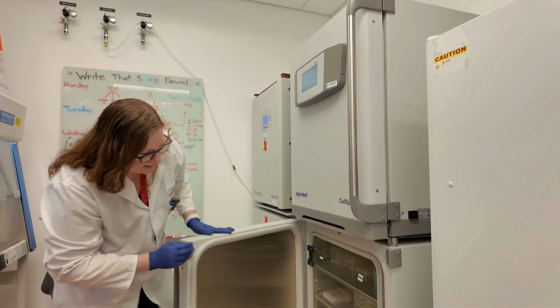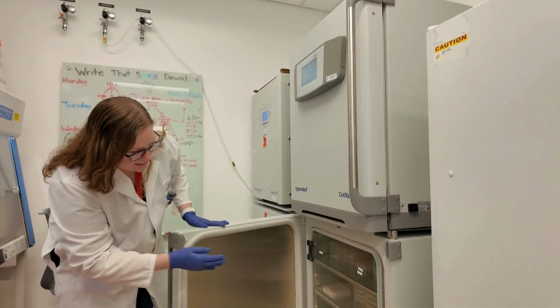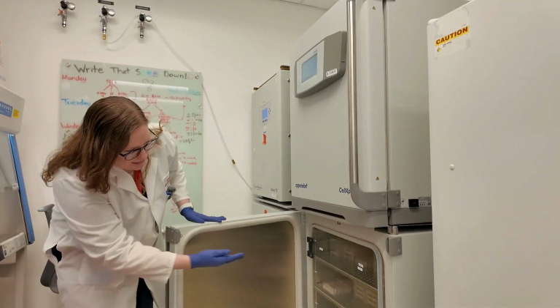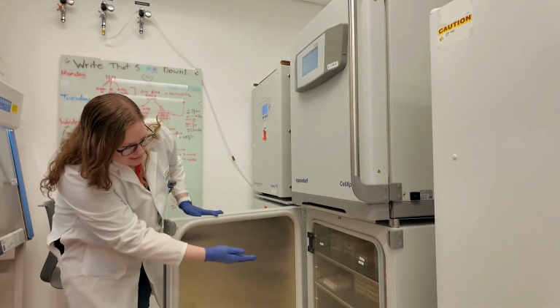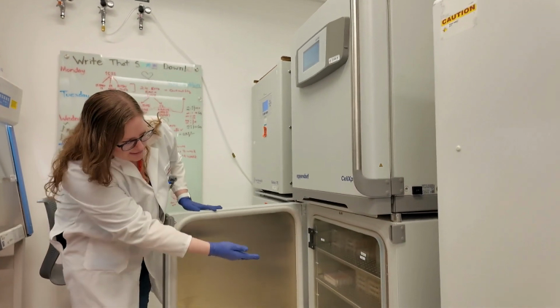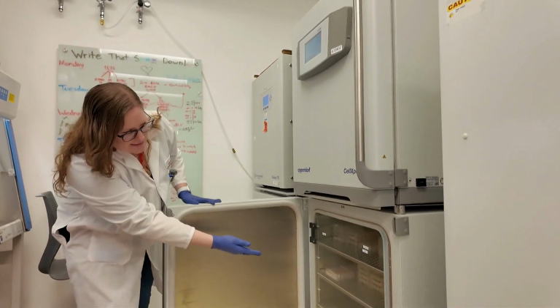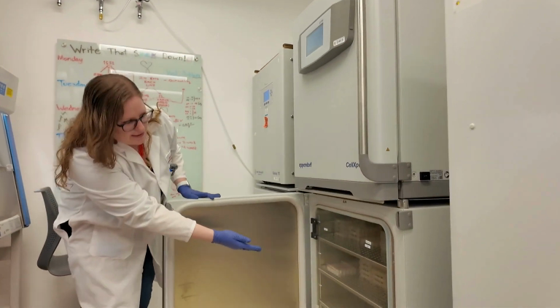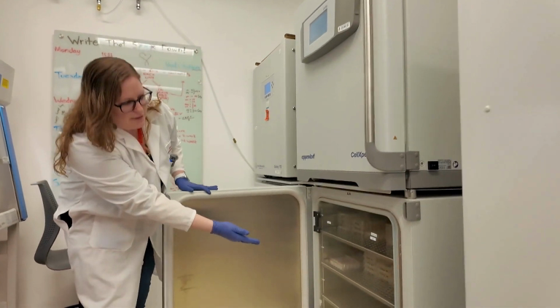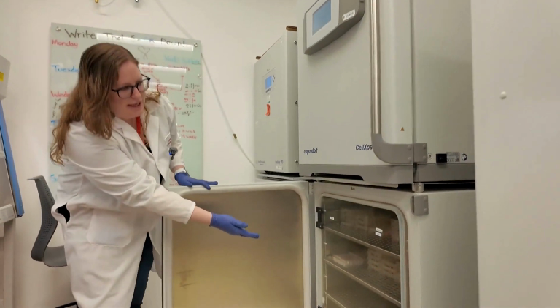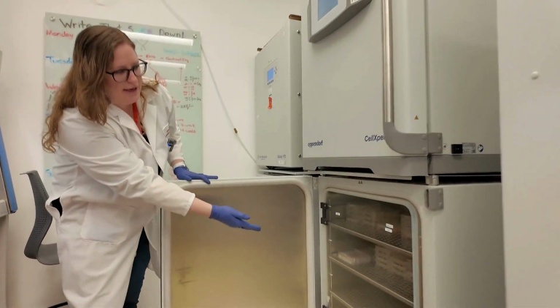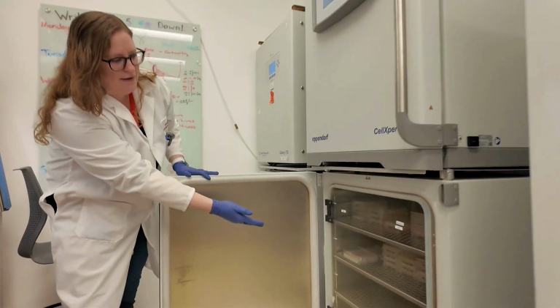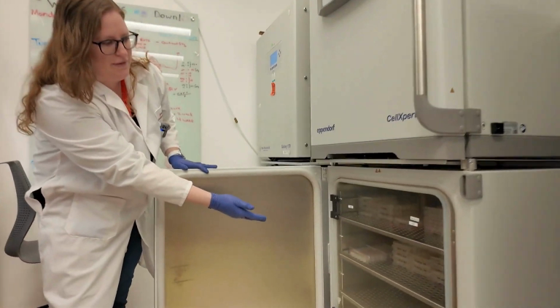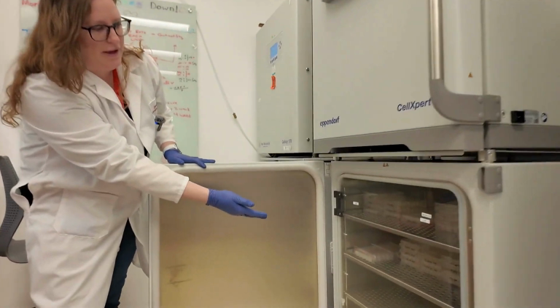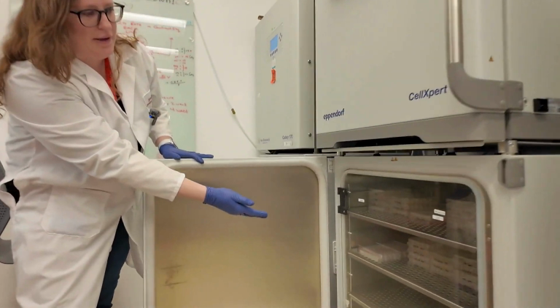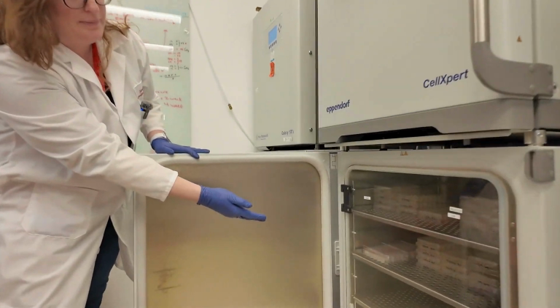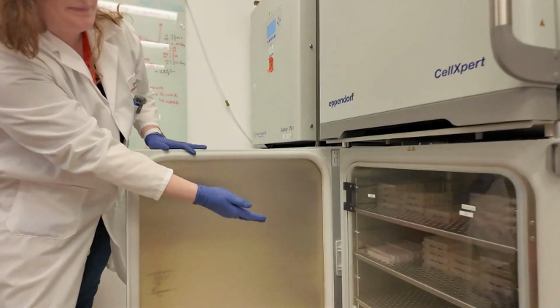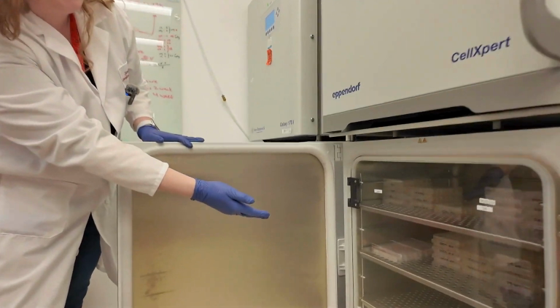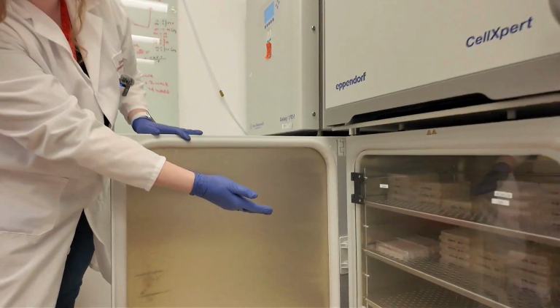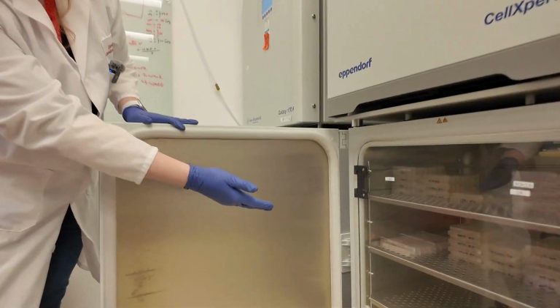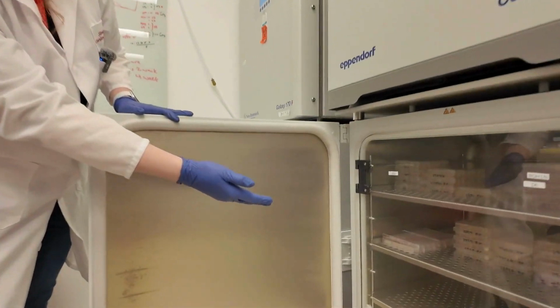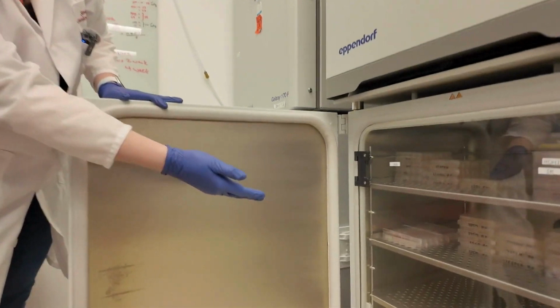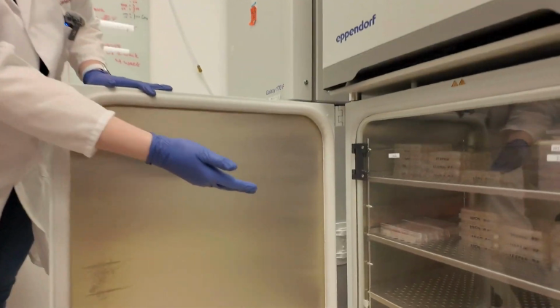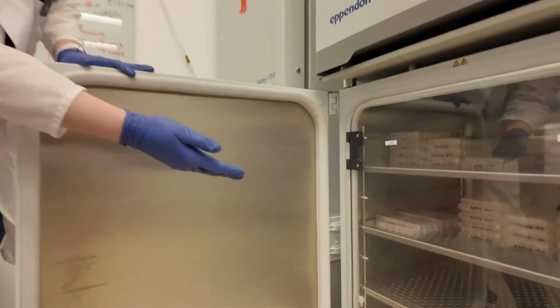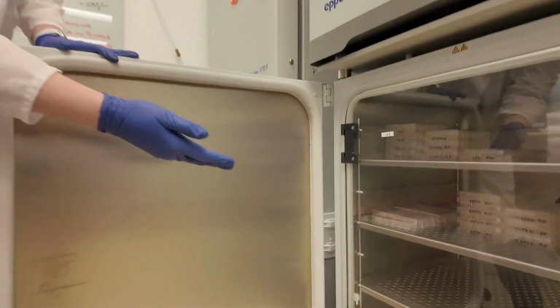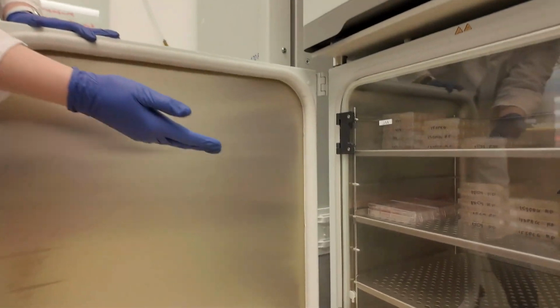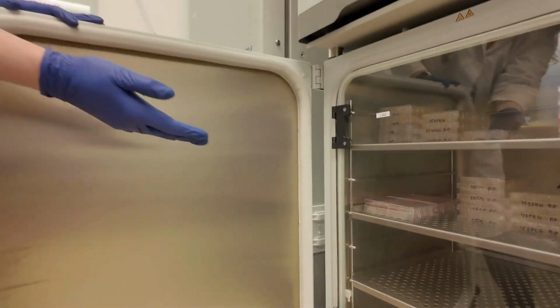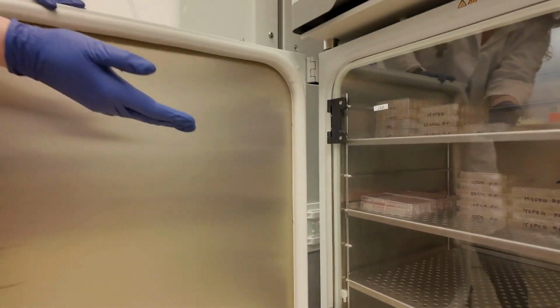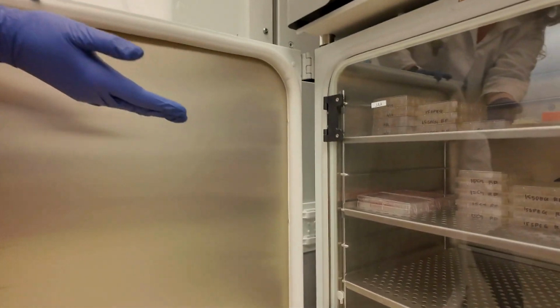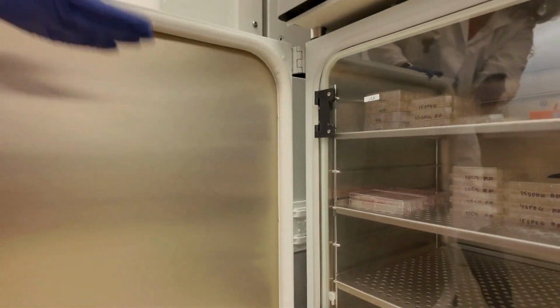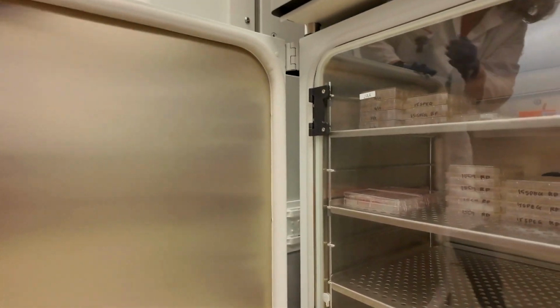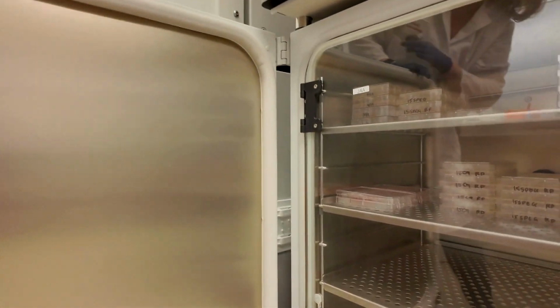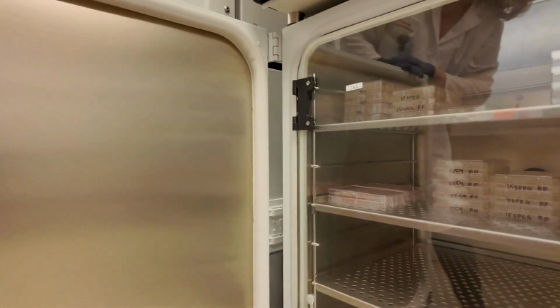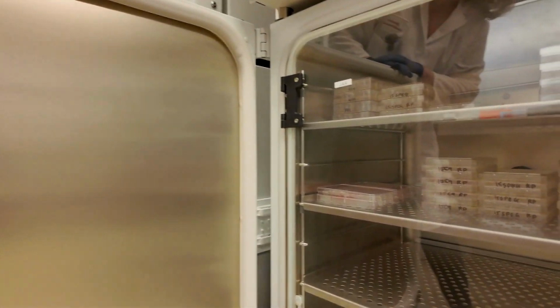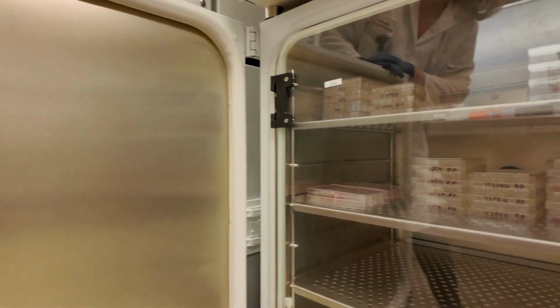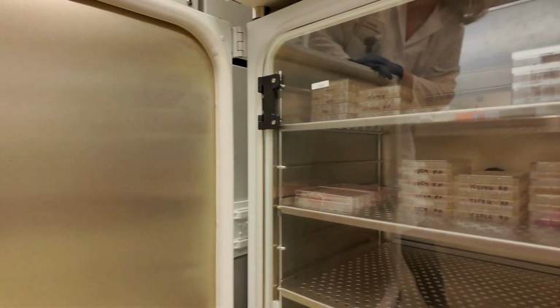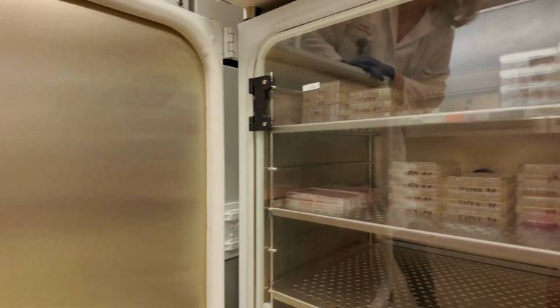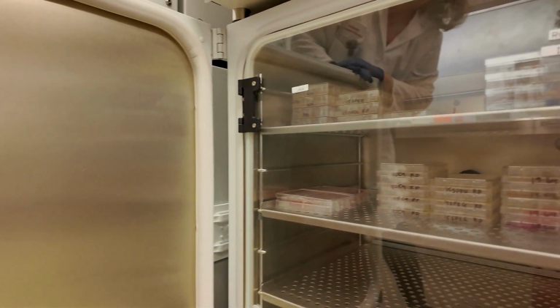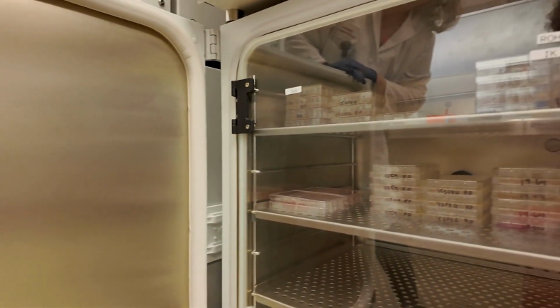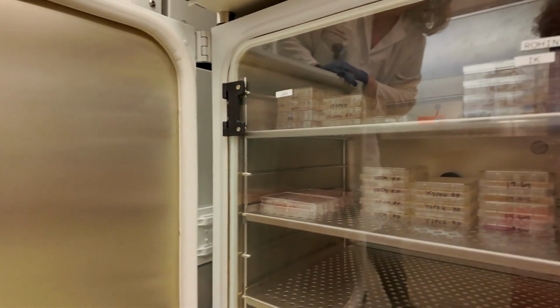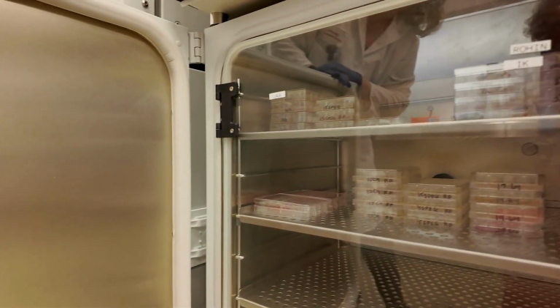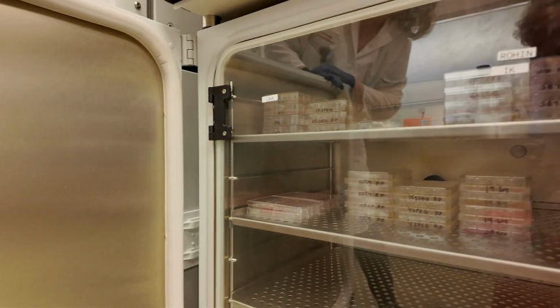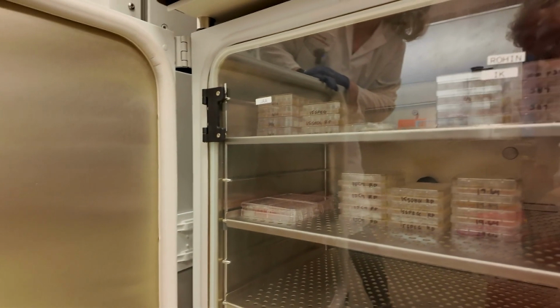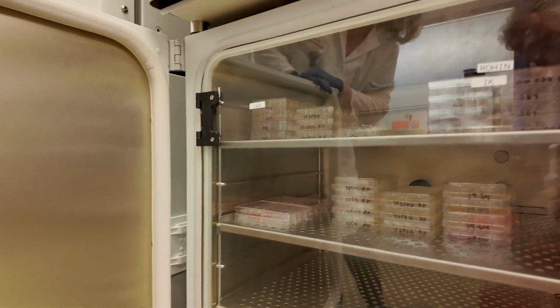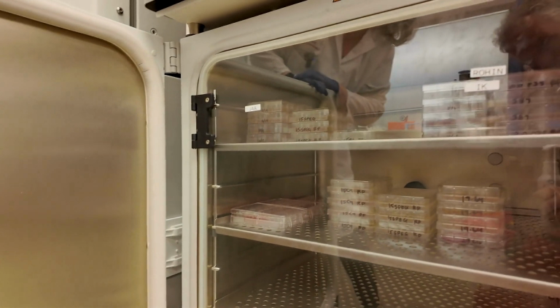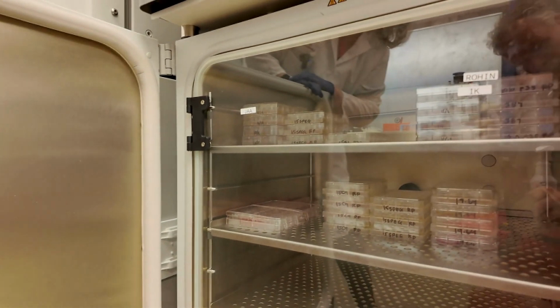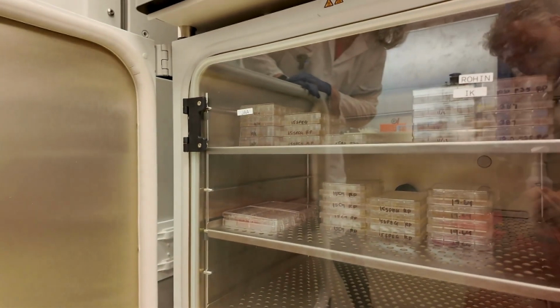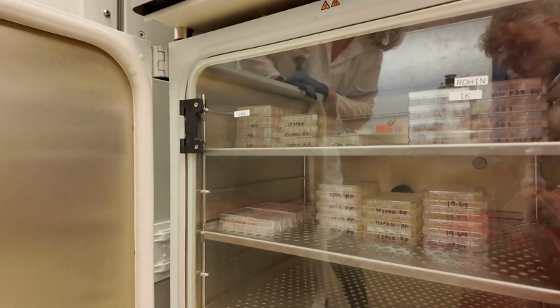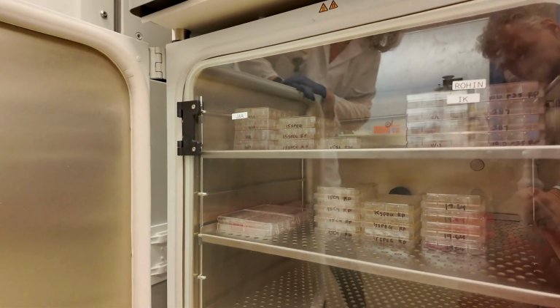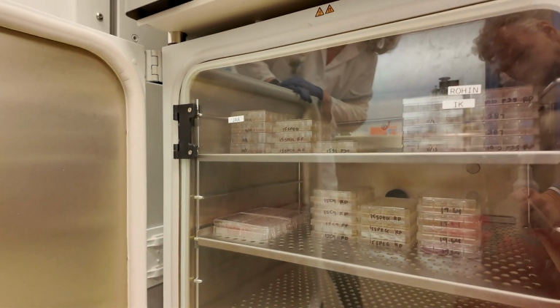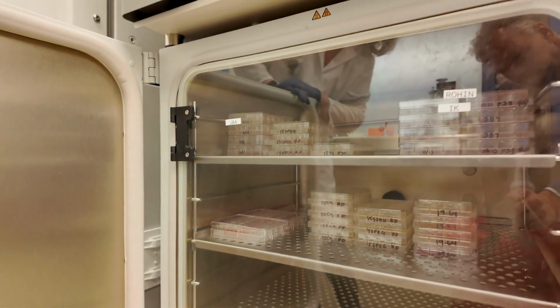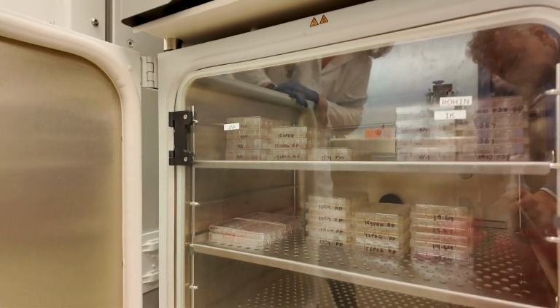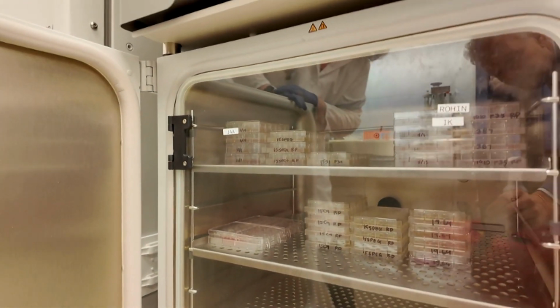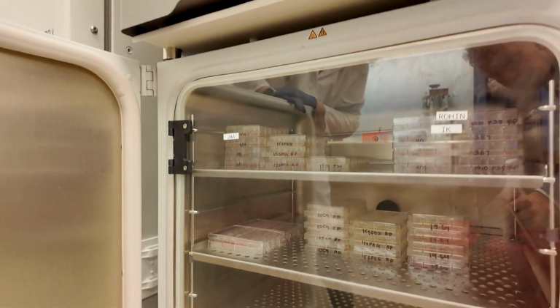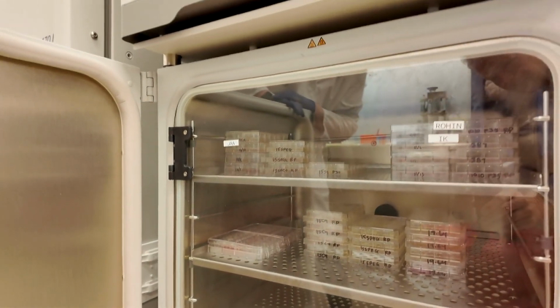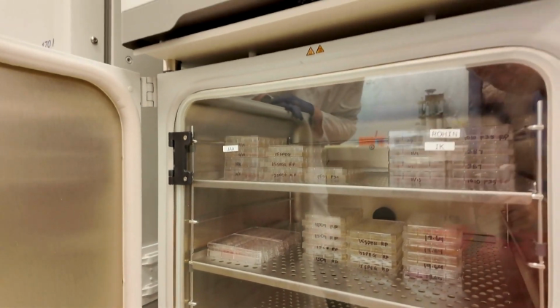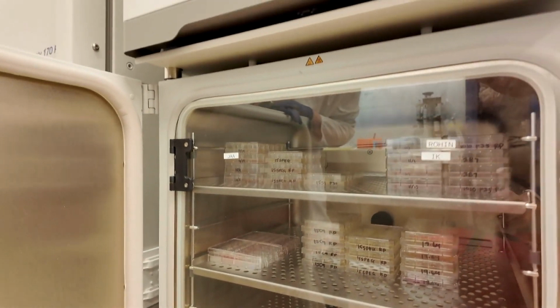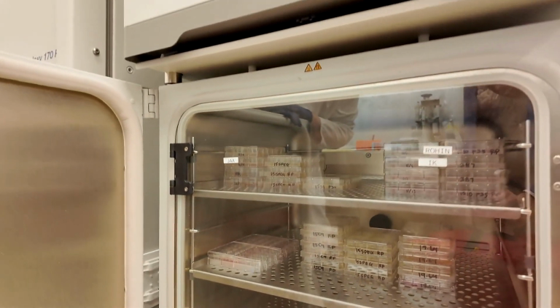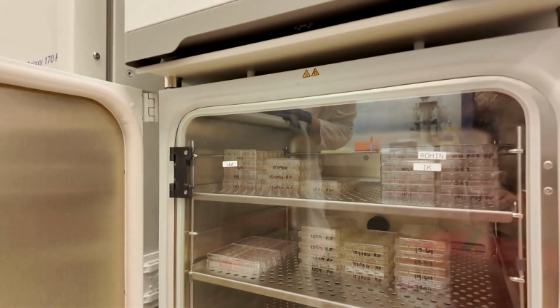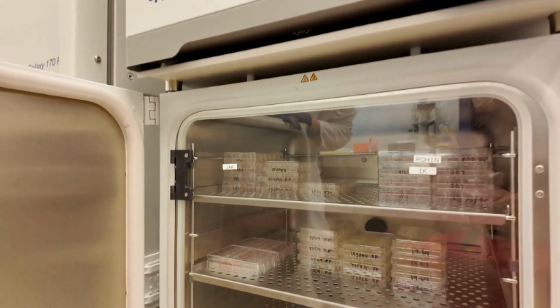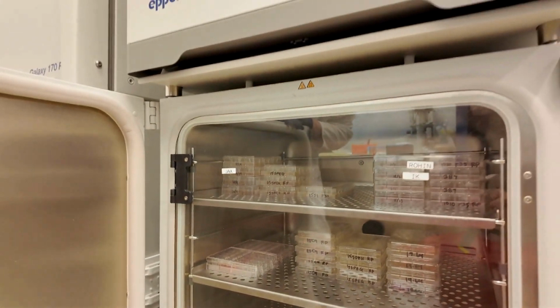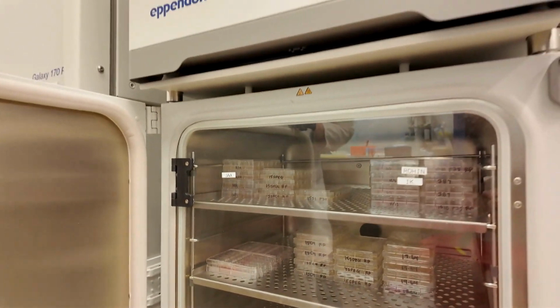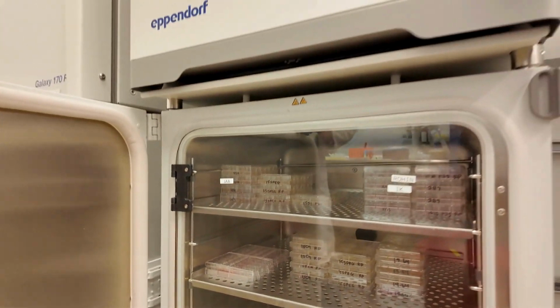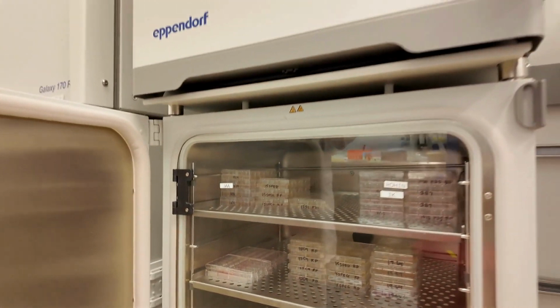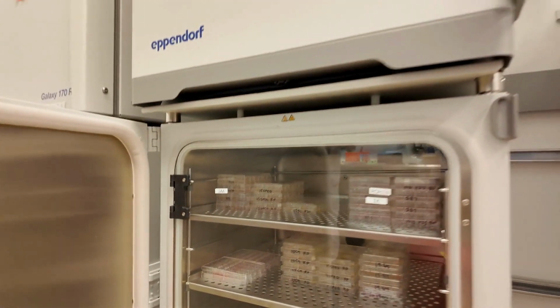Here you can see we have dozens and dozens of plates of patient cardiomyocytes that we can work with.